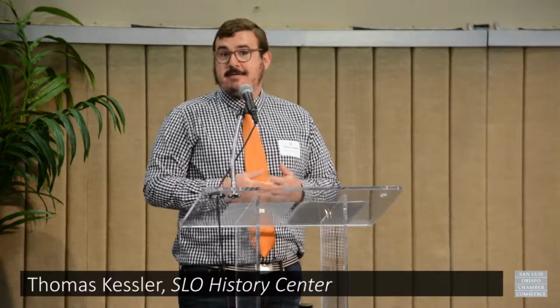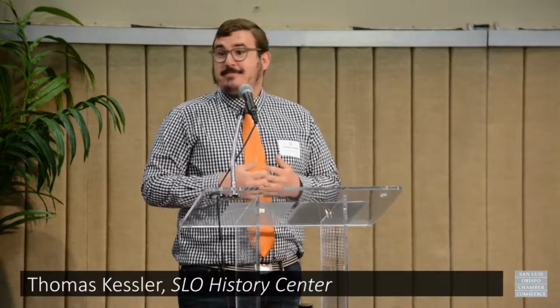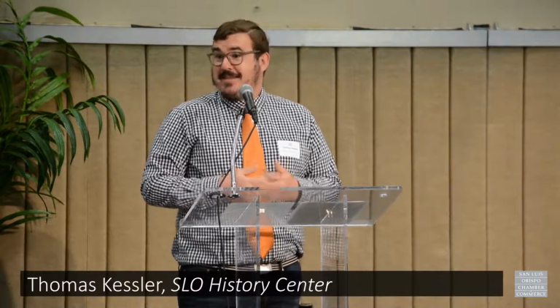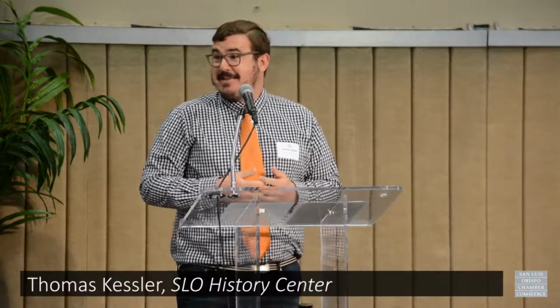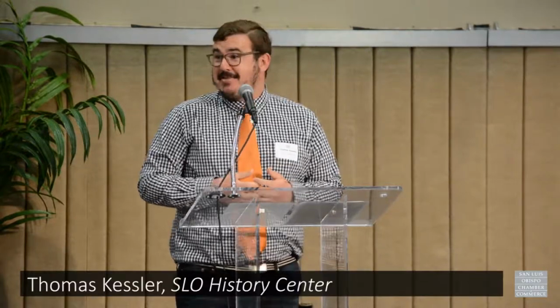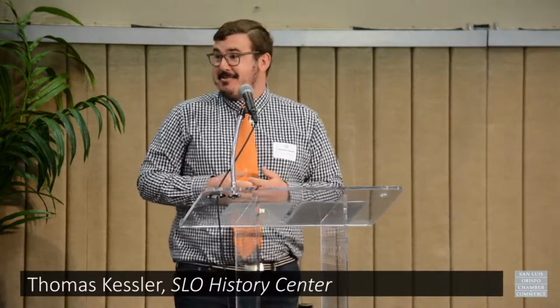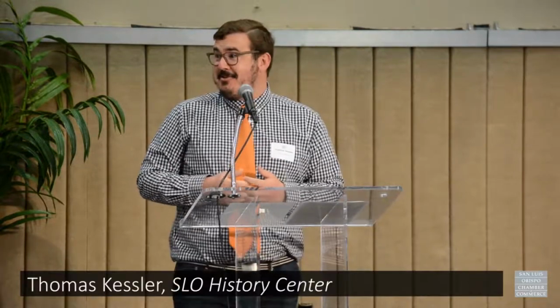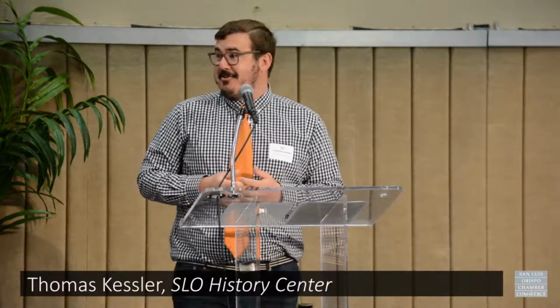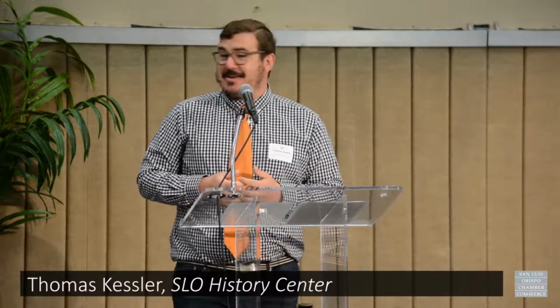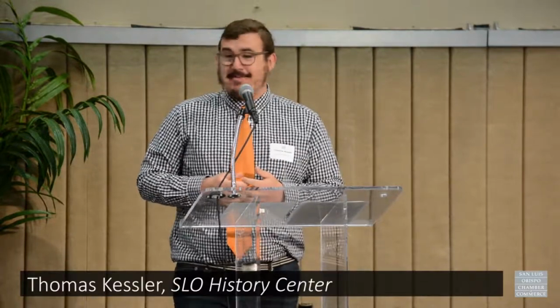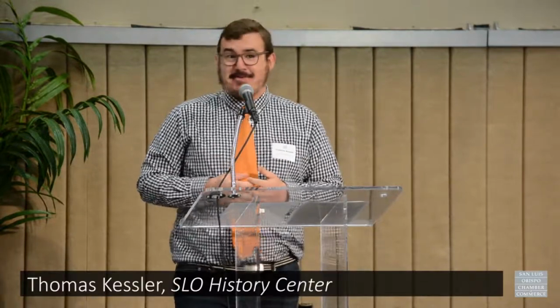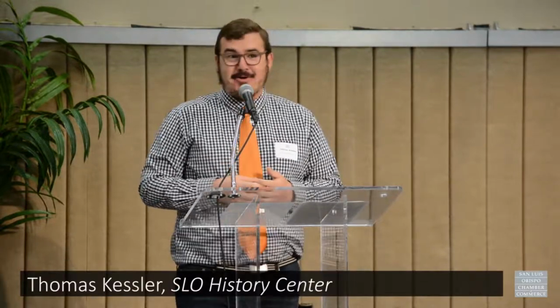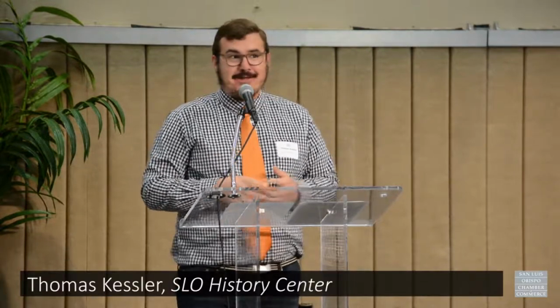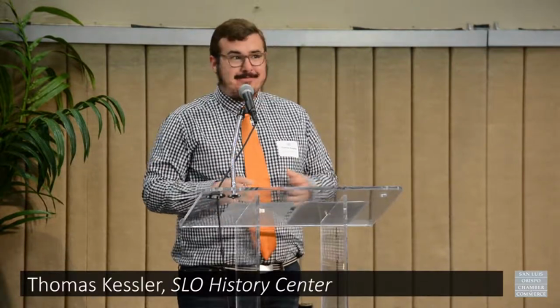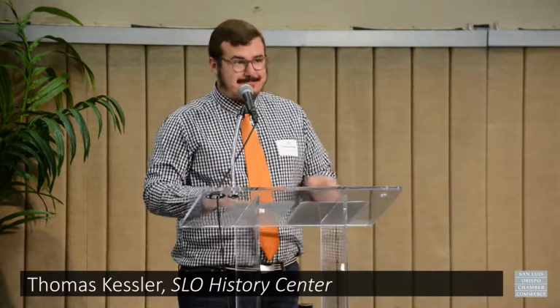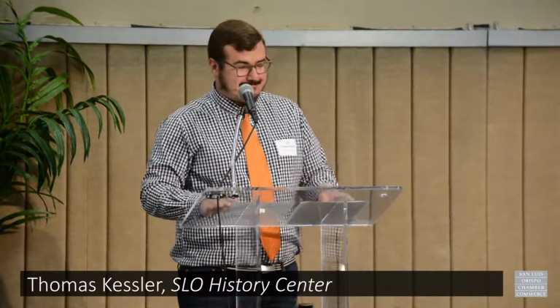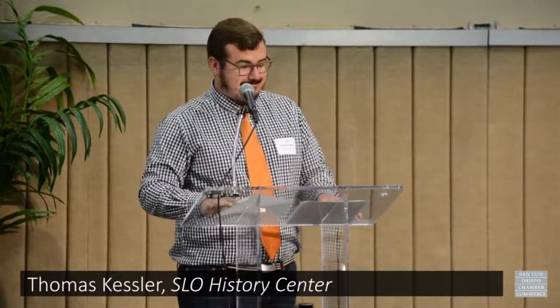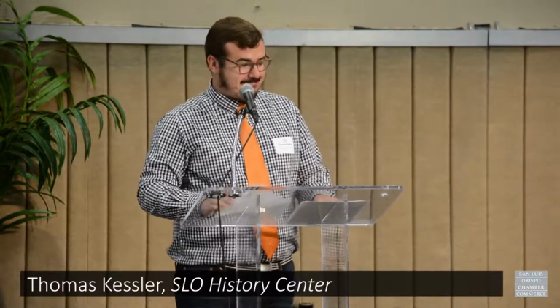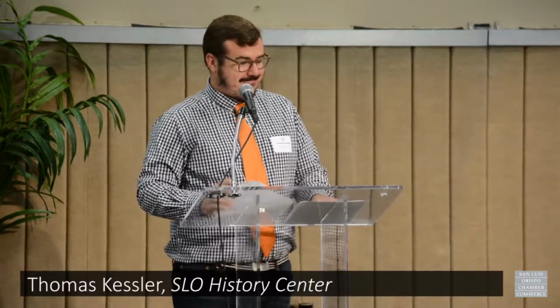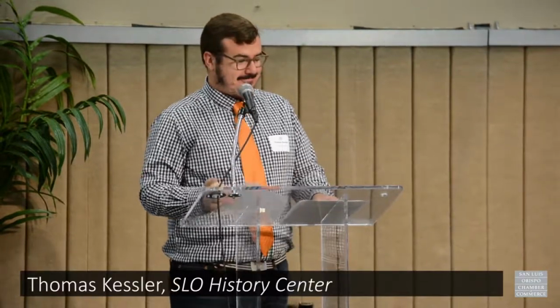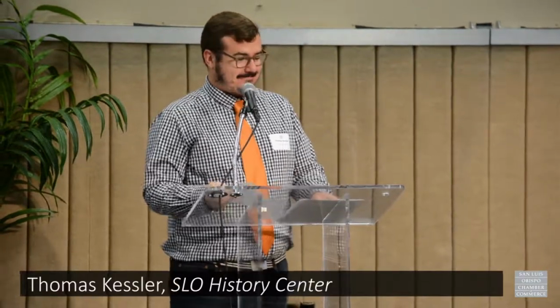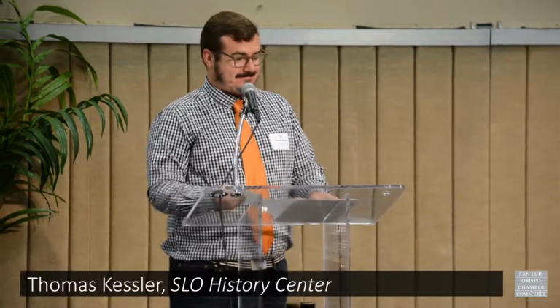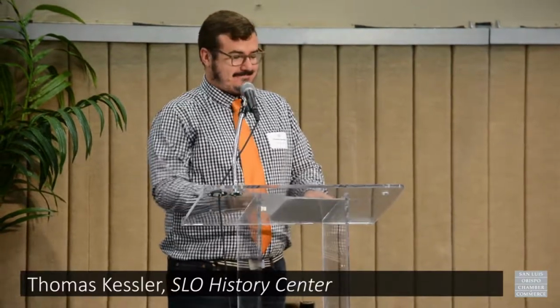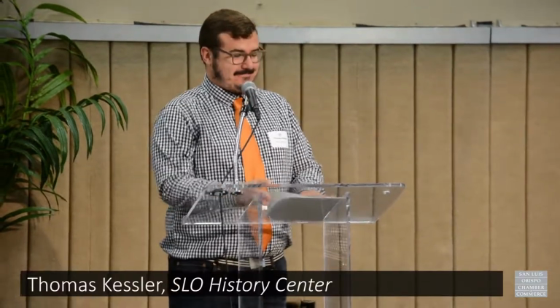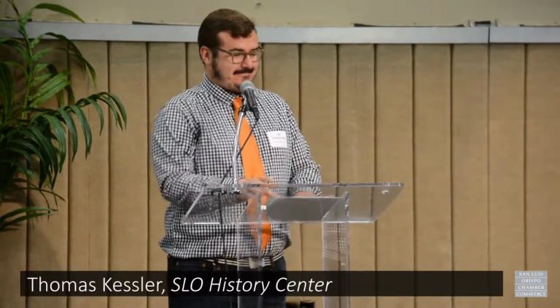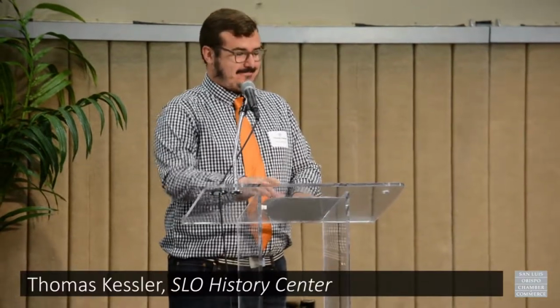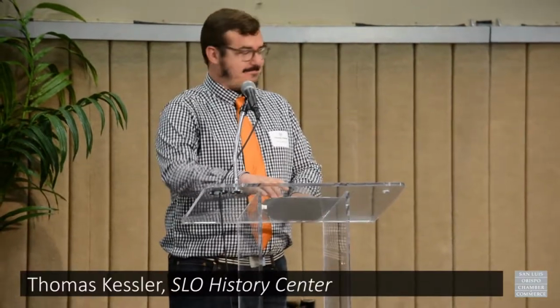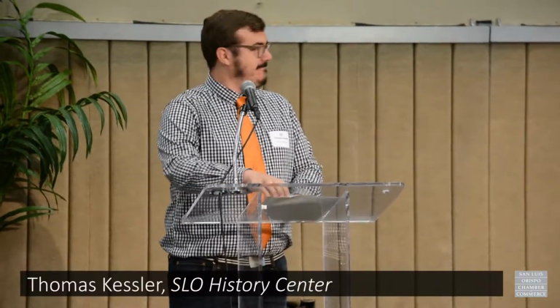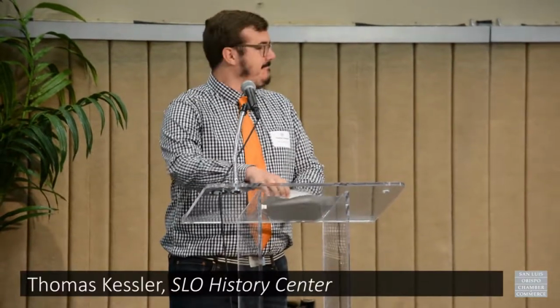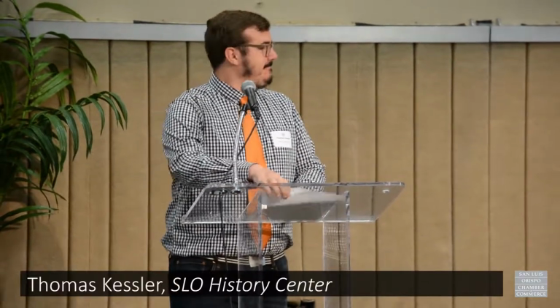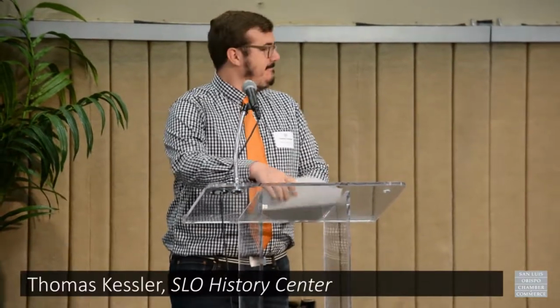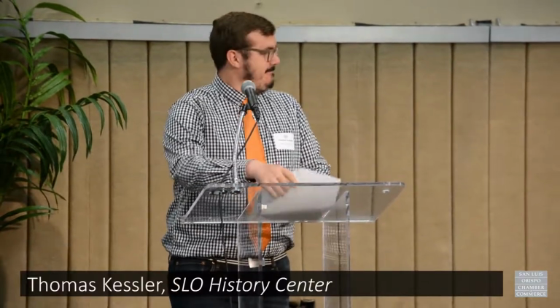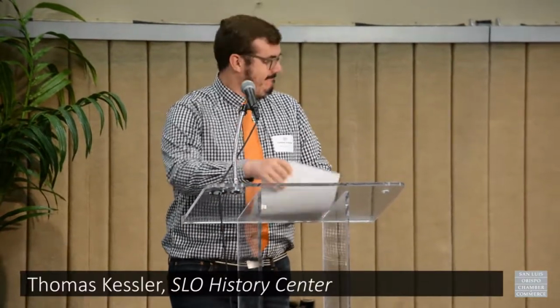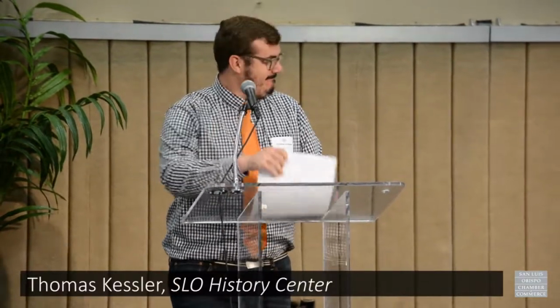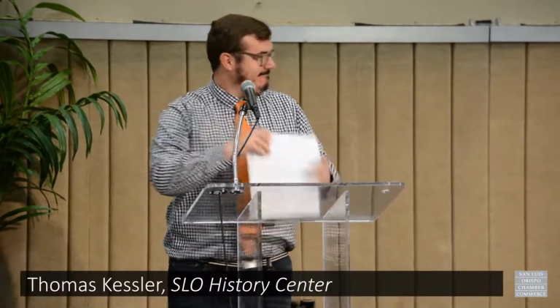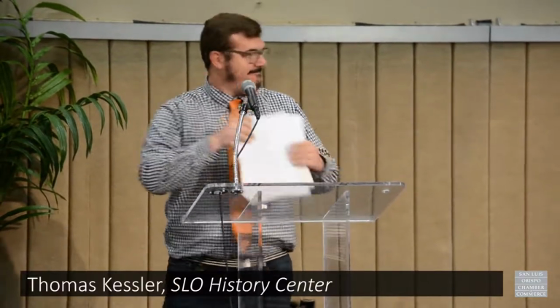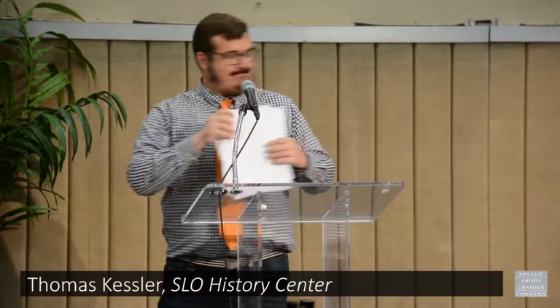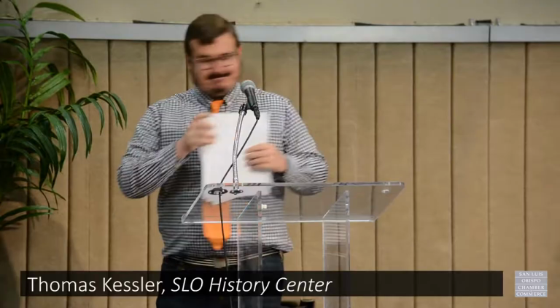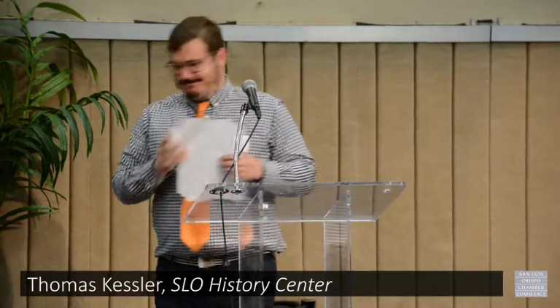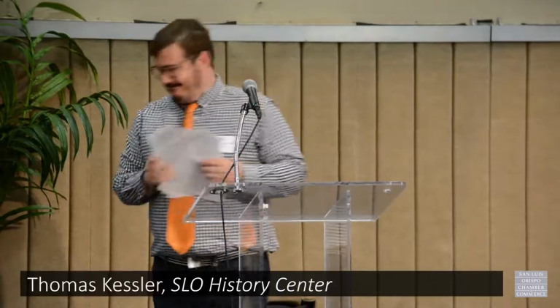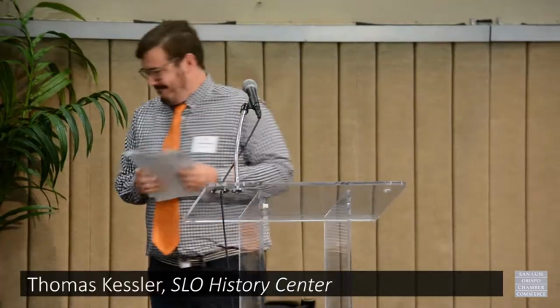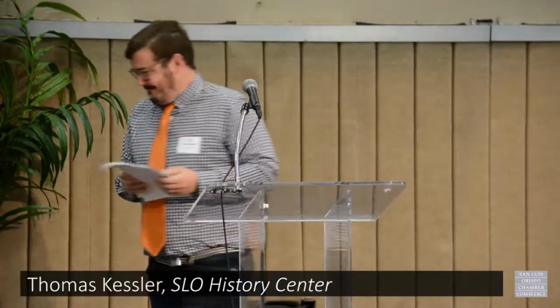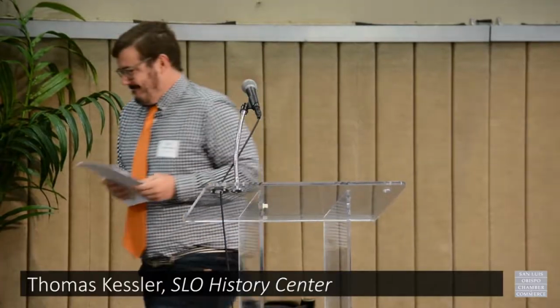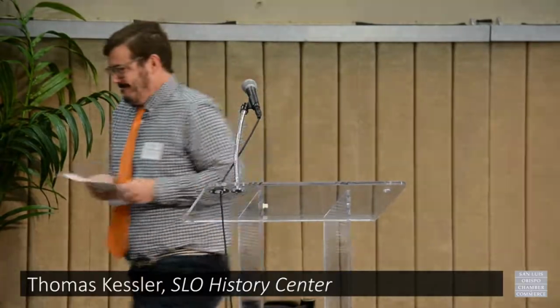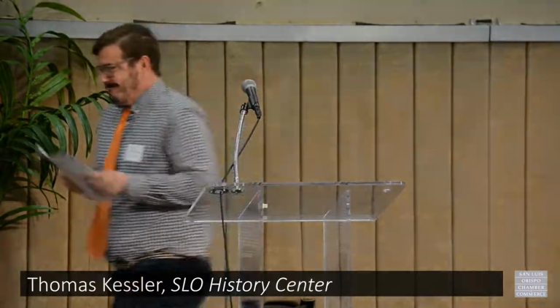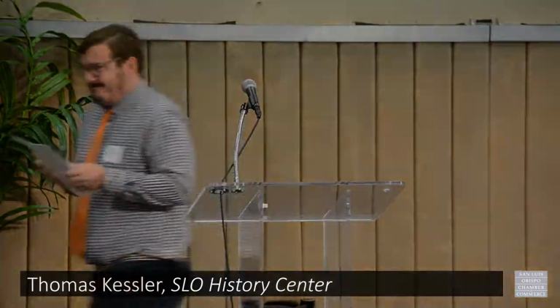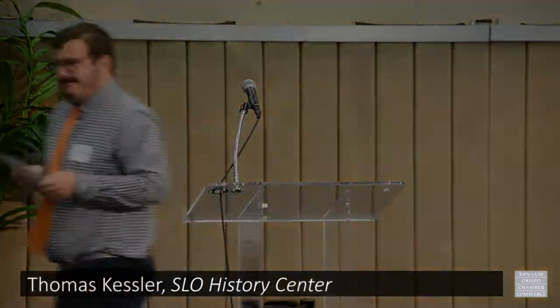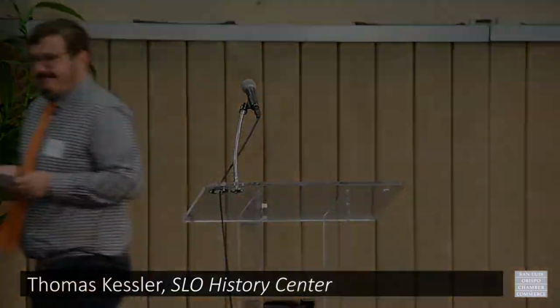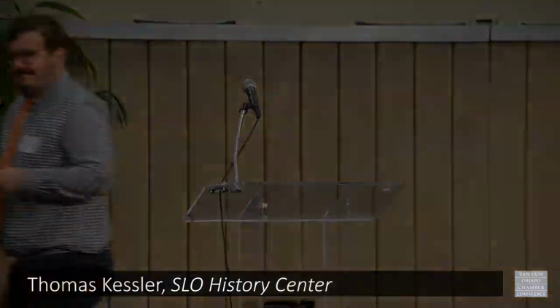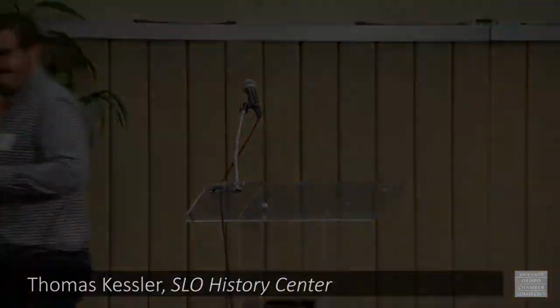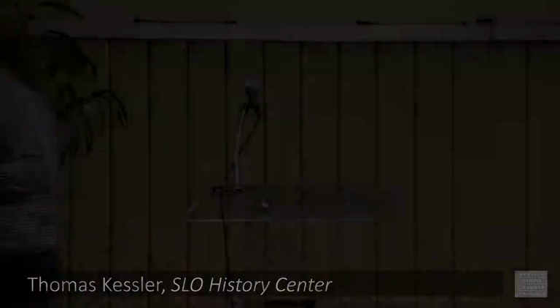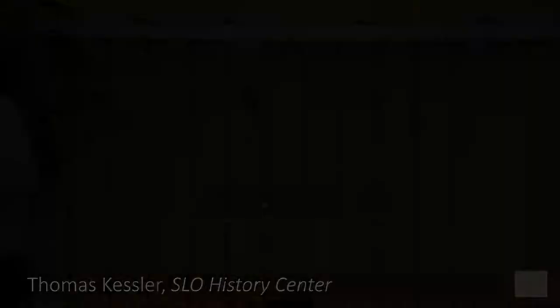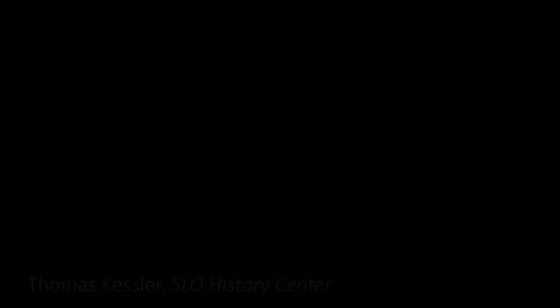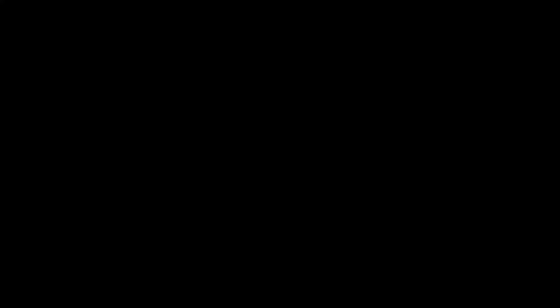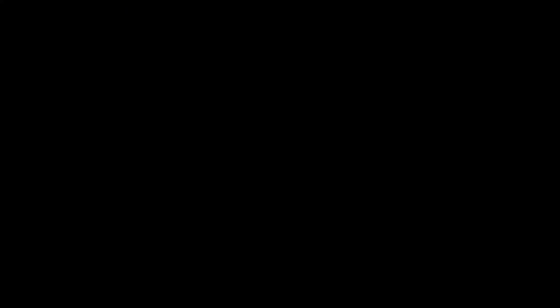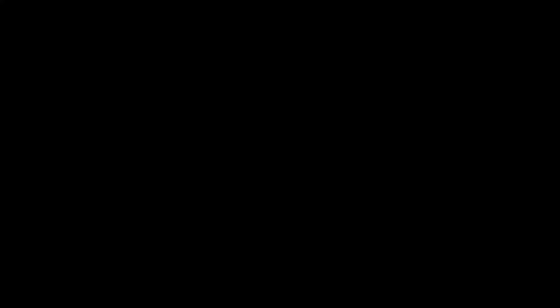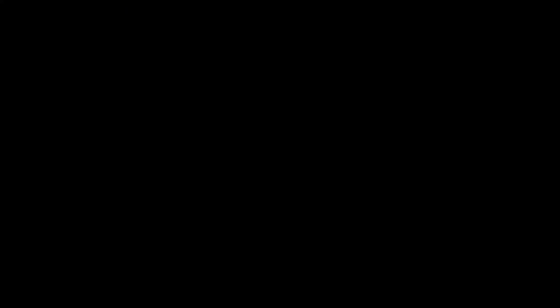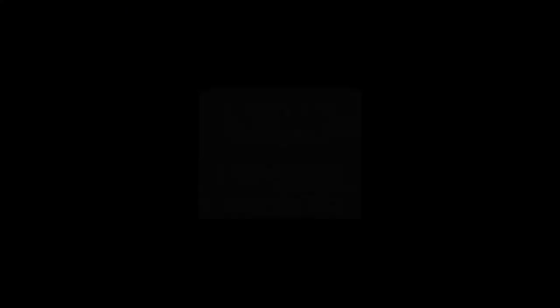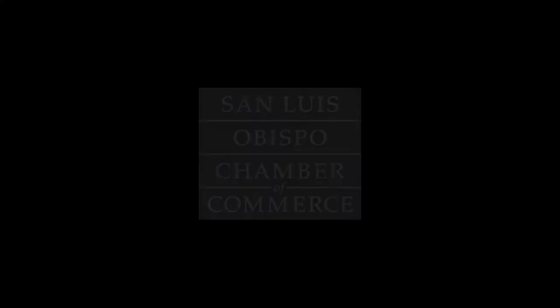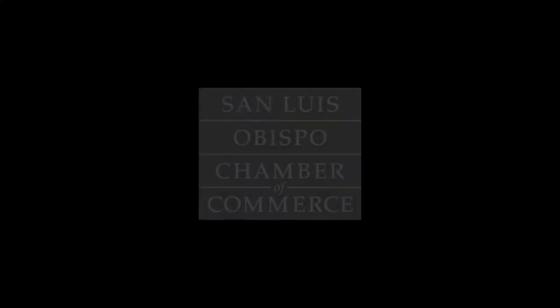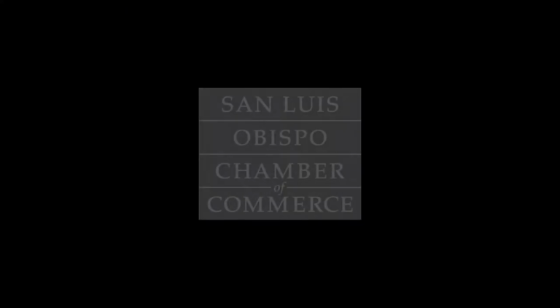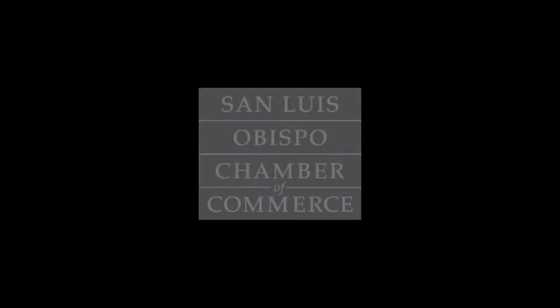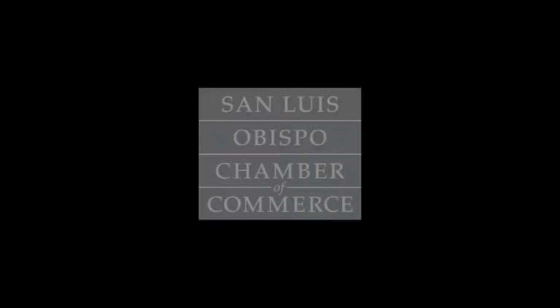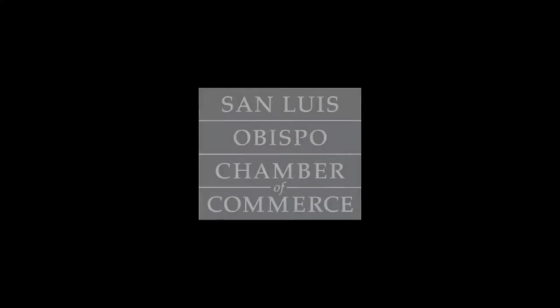Thank you so much for your time this morning.